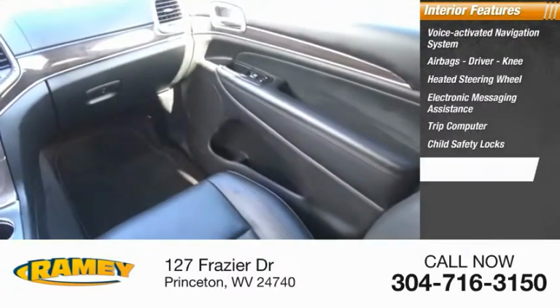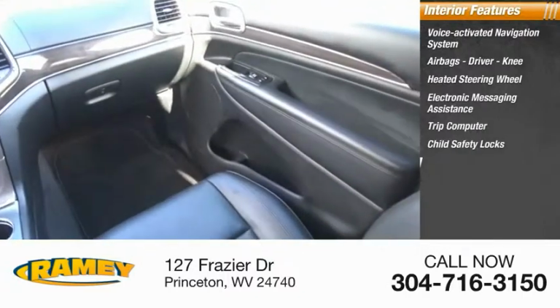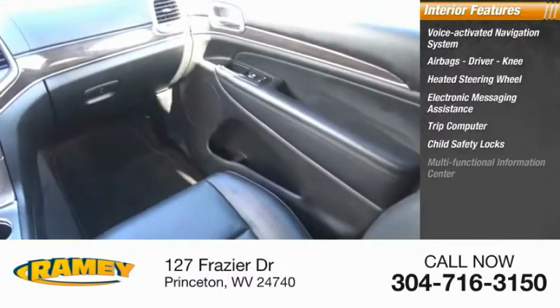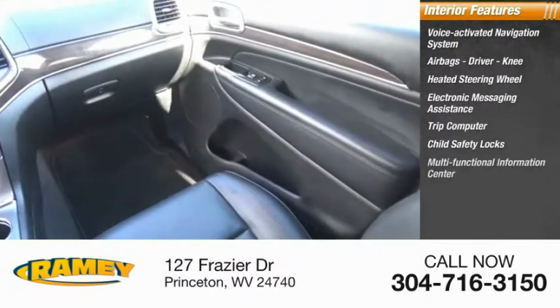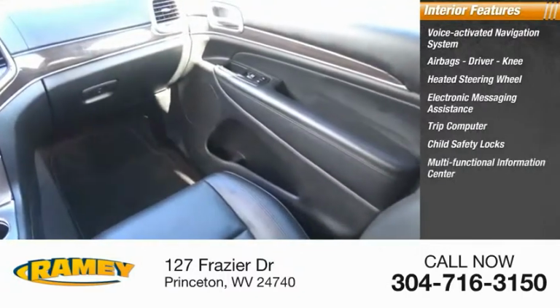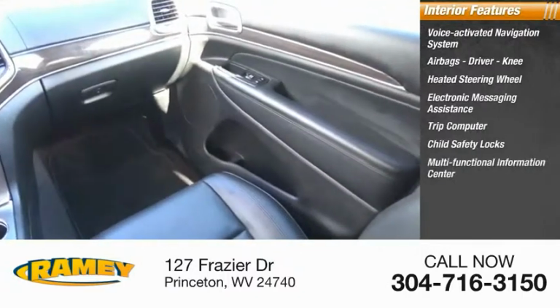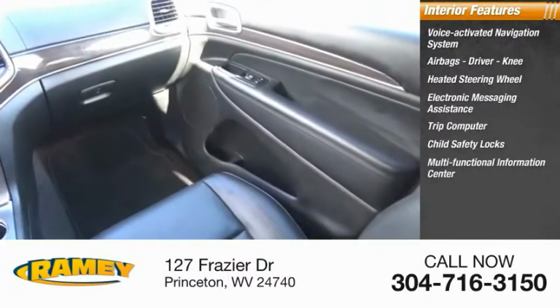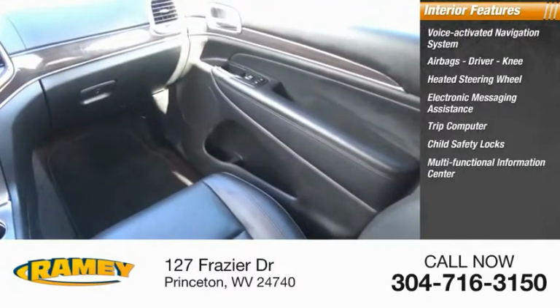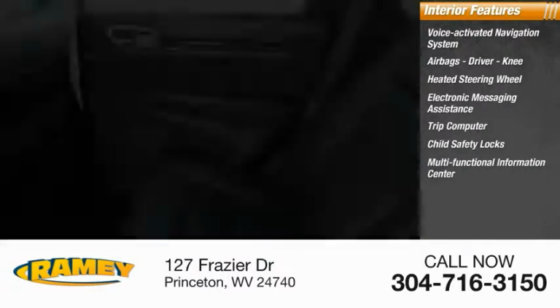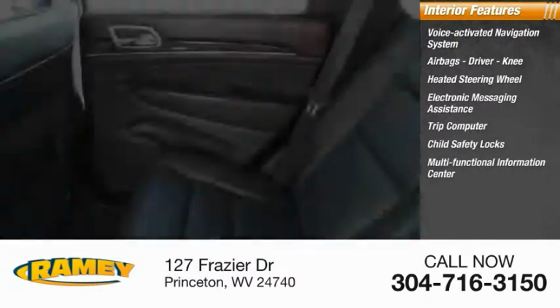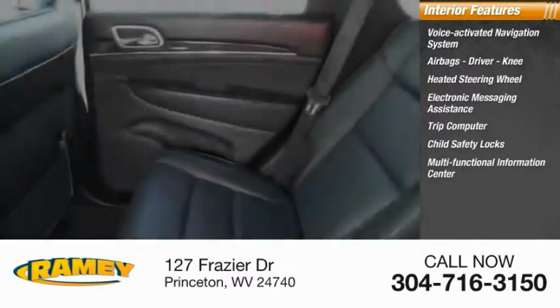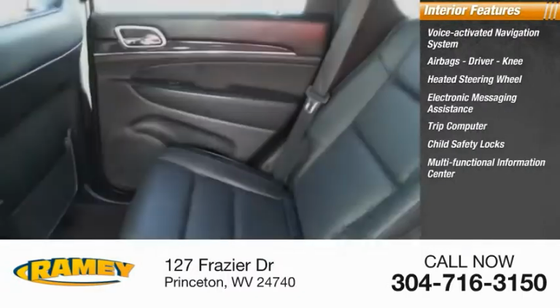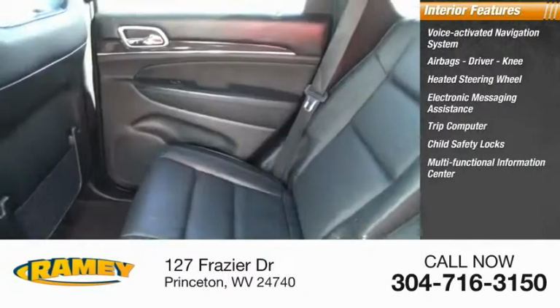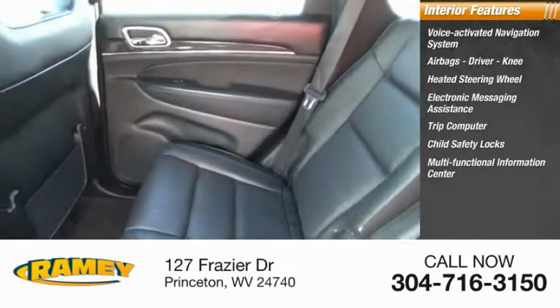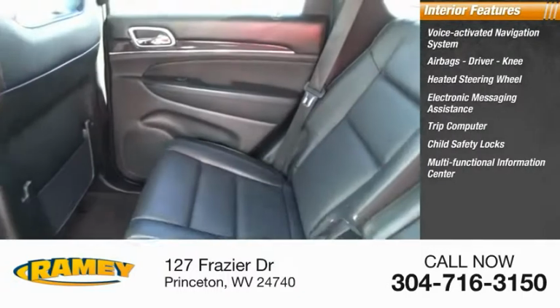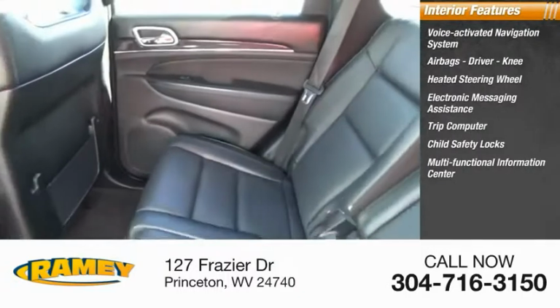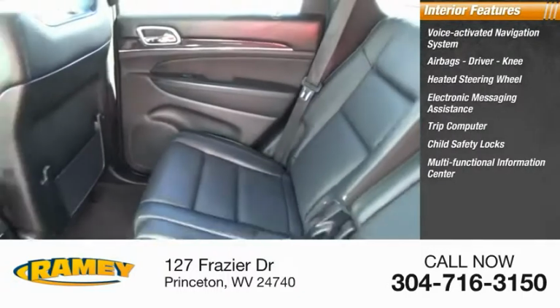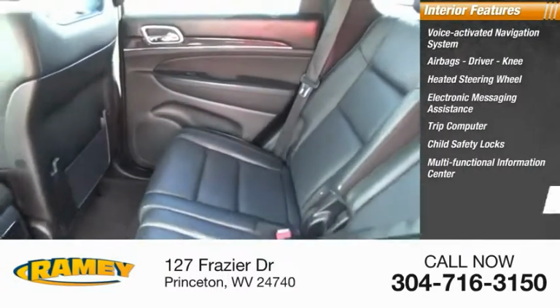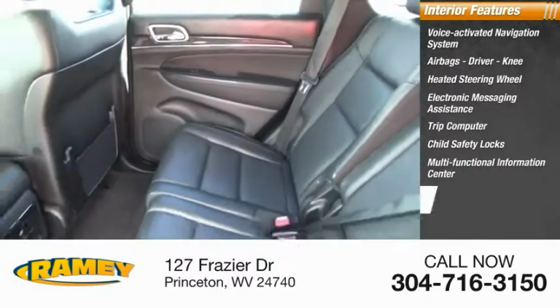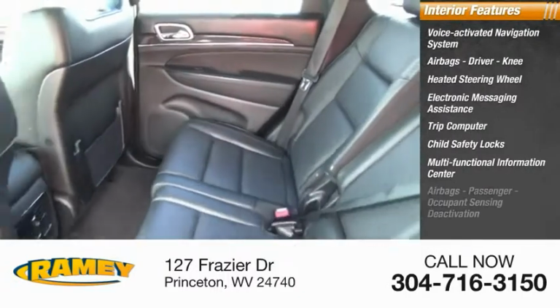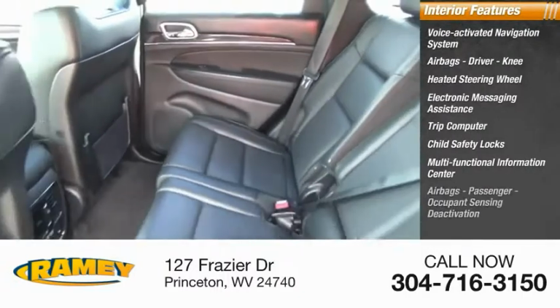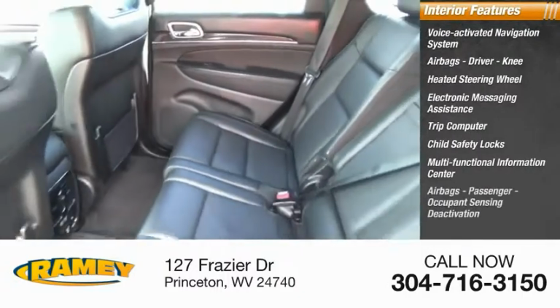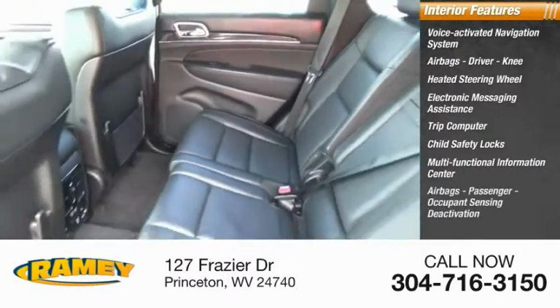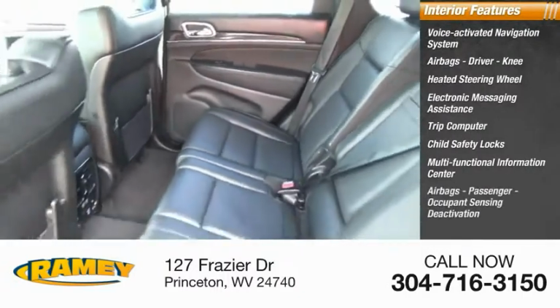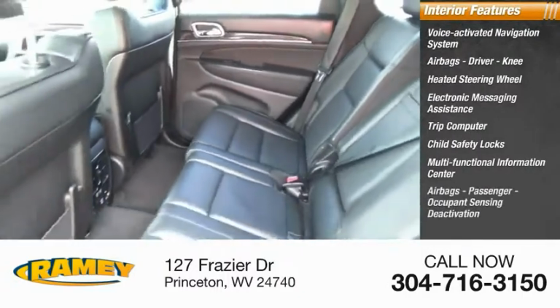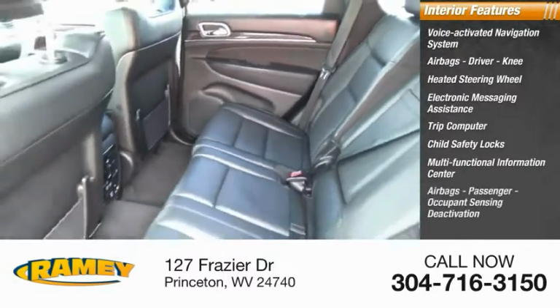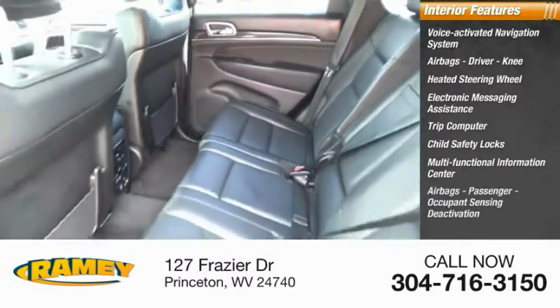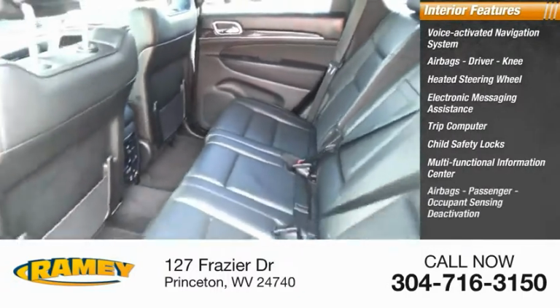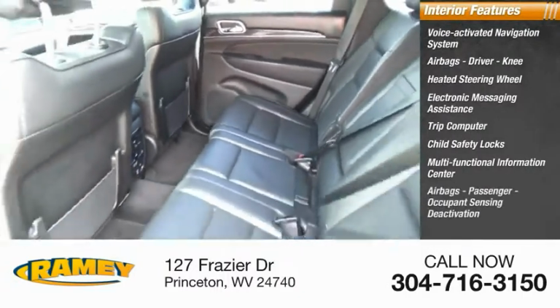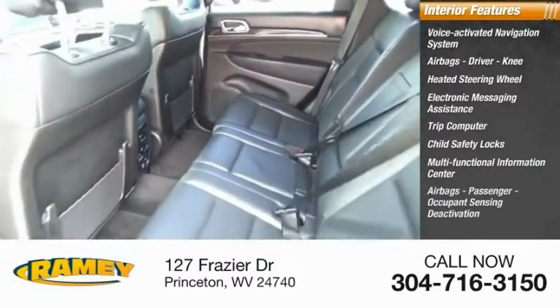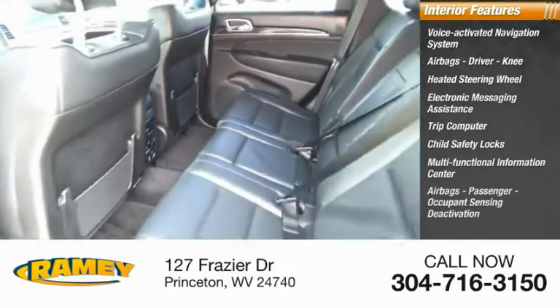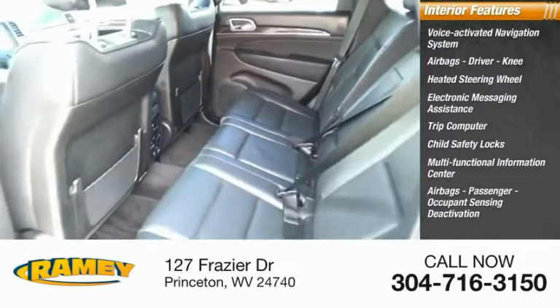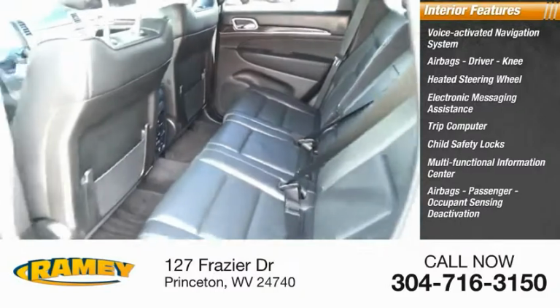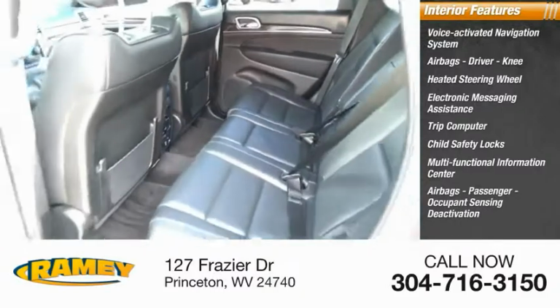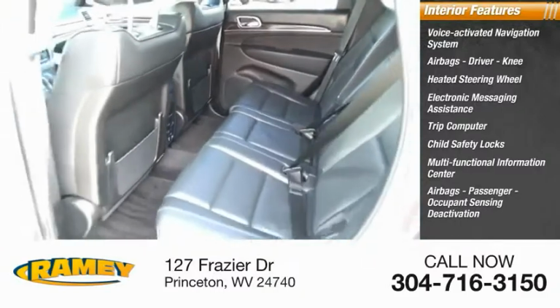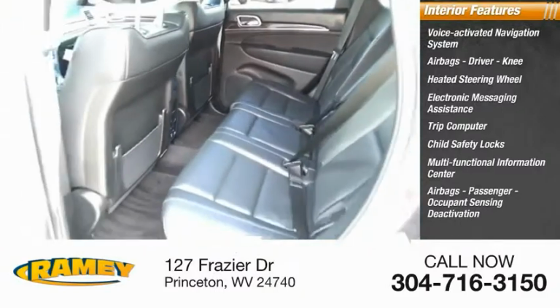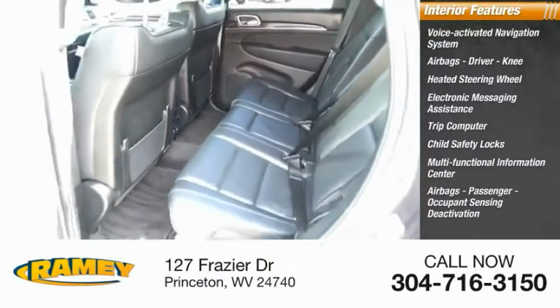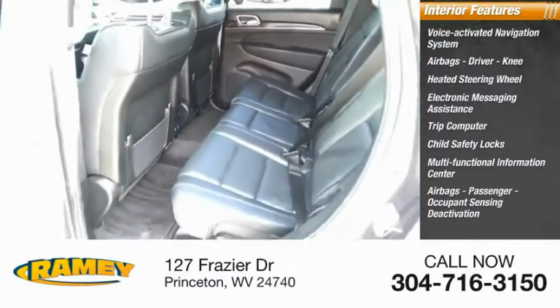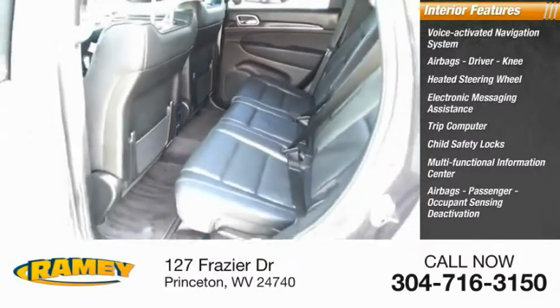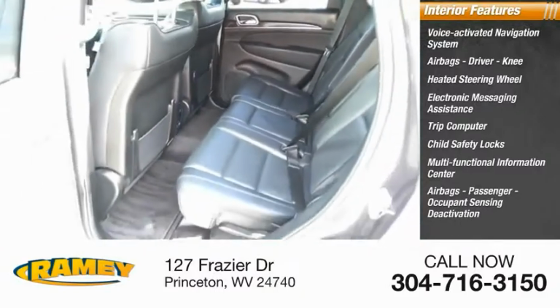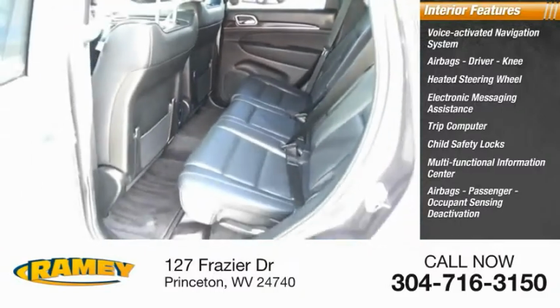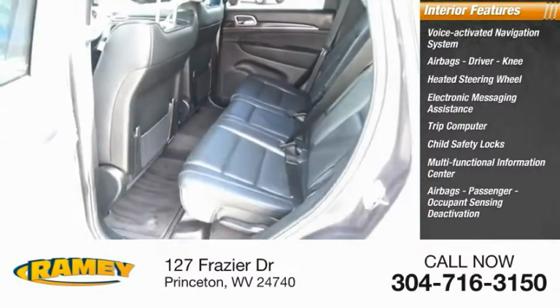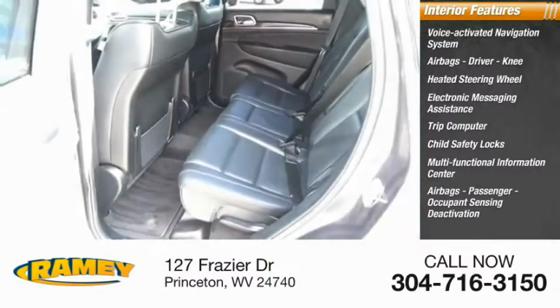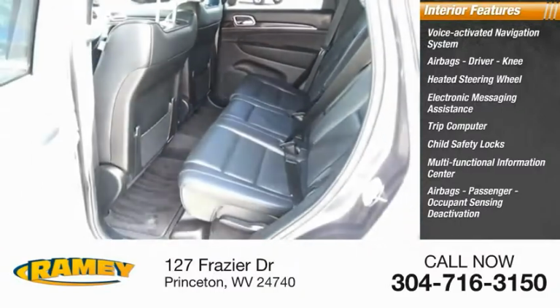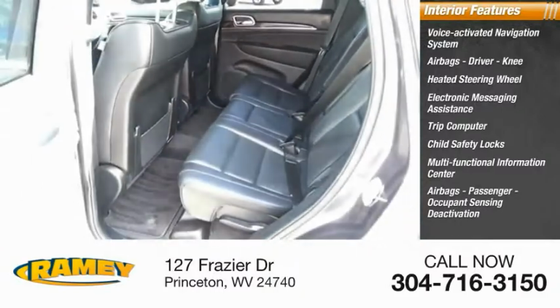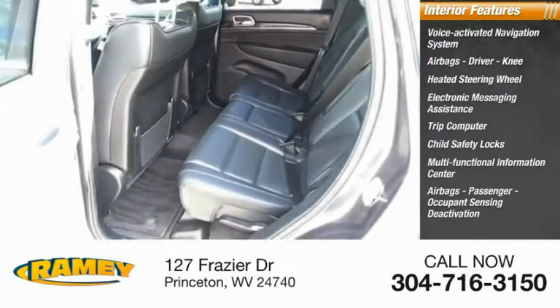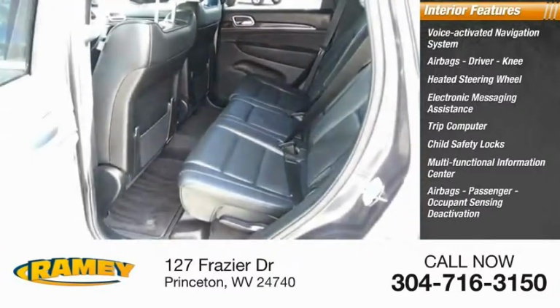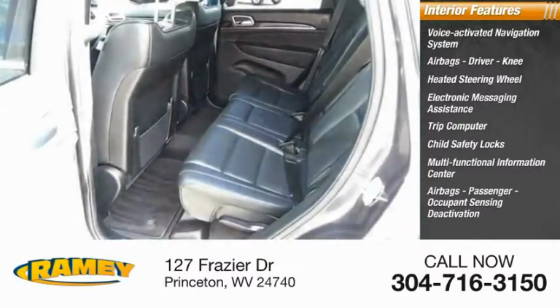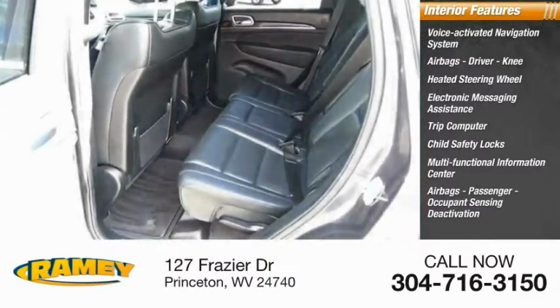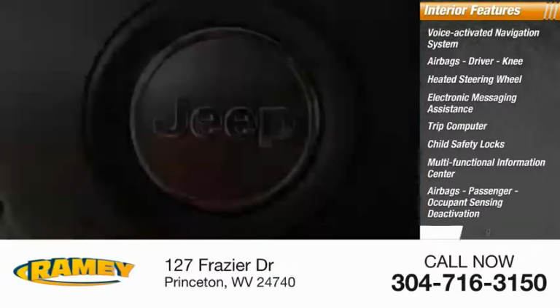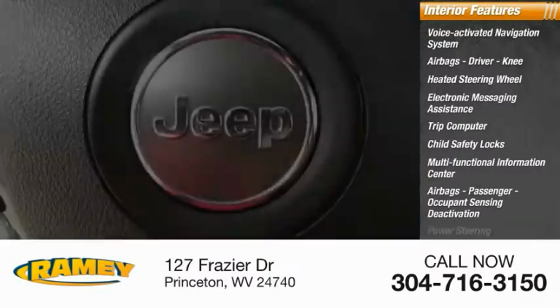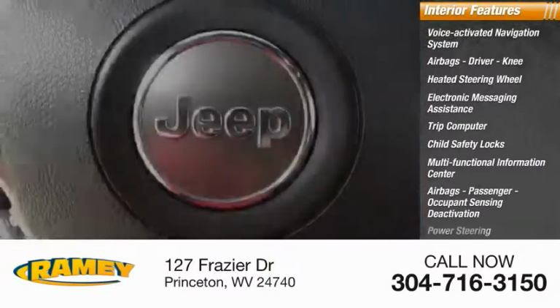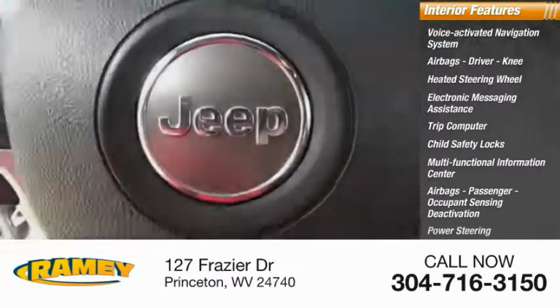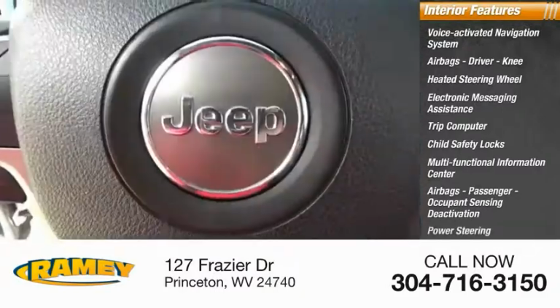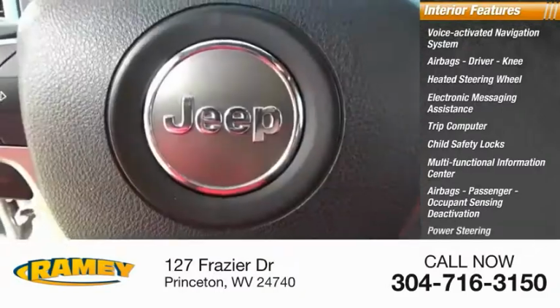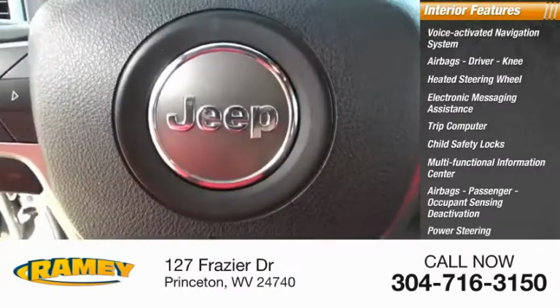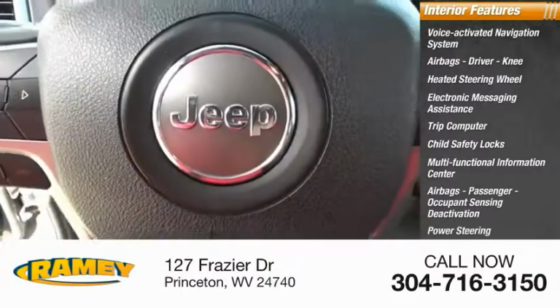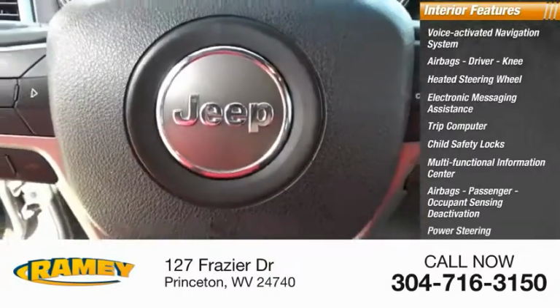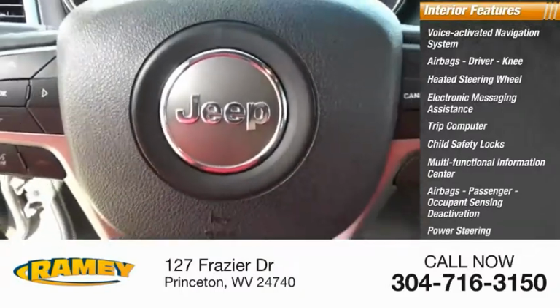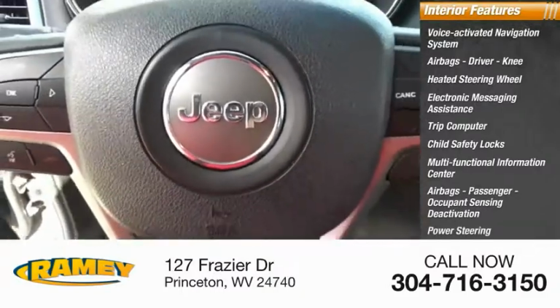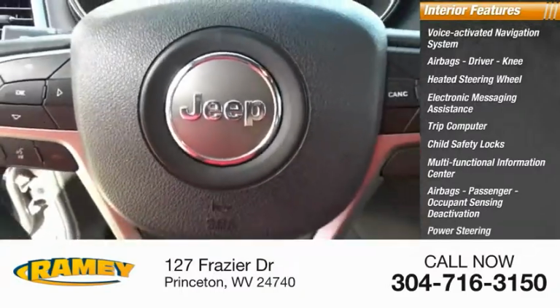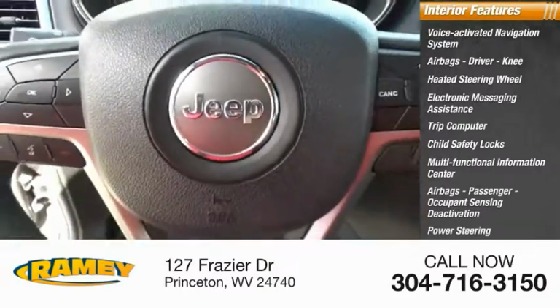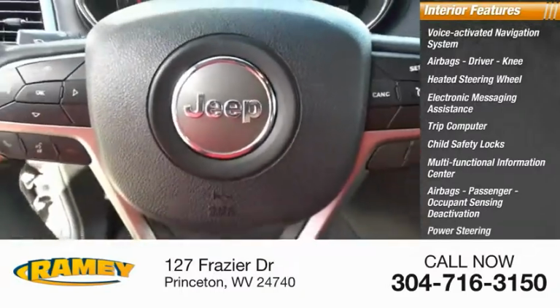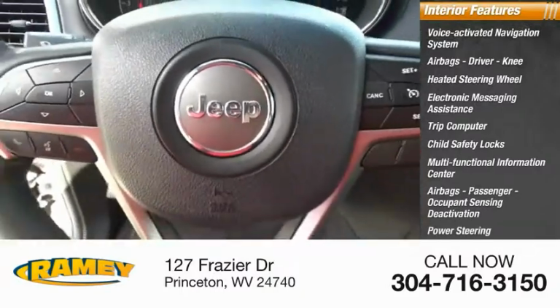Multifunctional information center, passenger airbags with occupant sensing deactivation, power steering, tachometer.